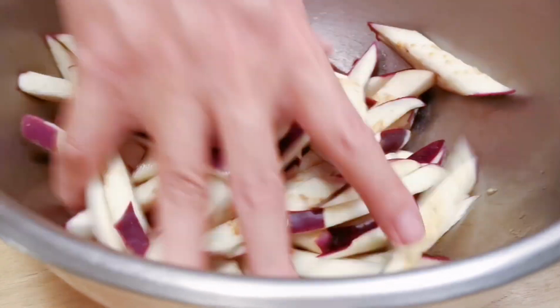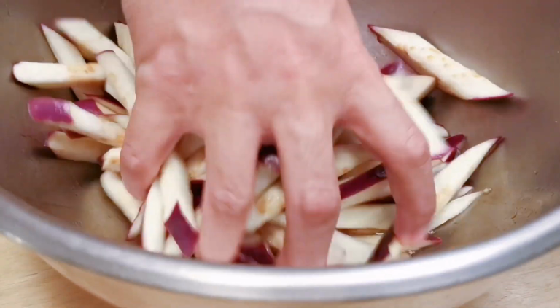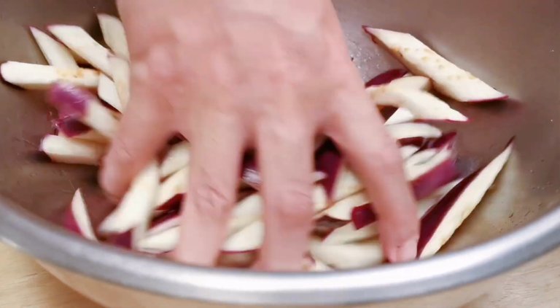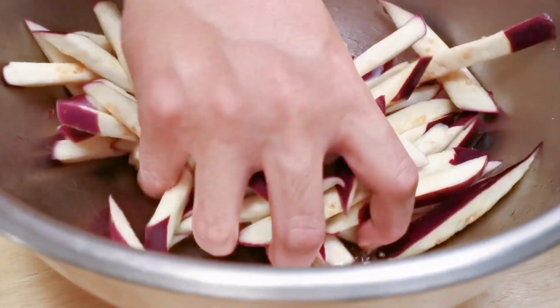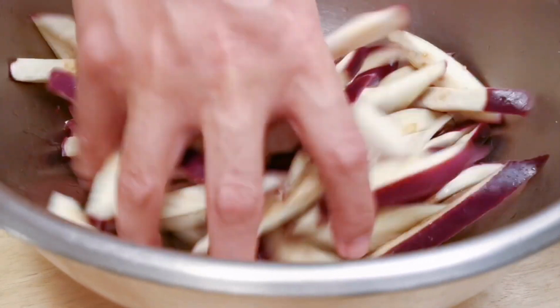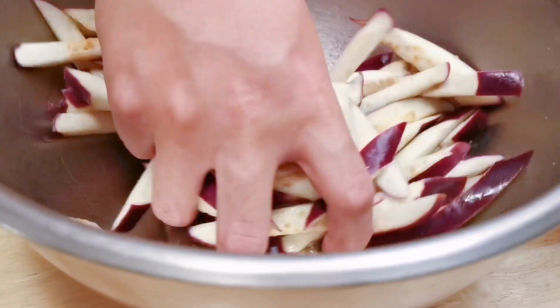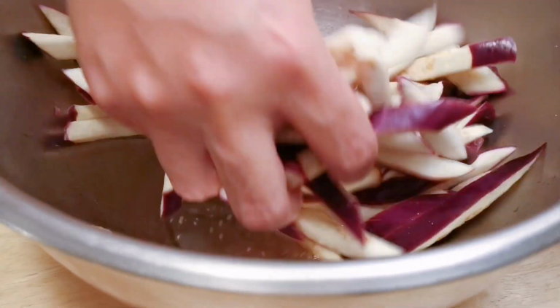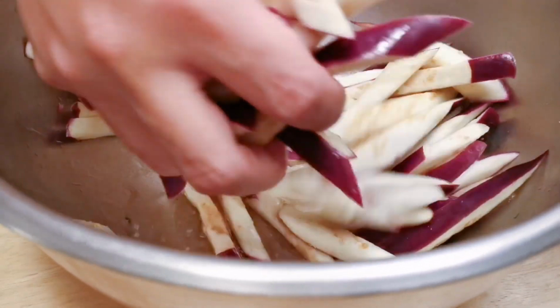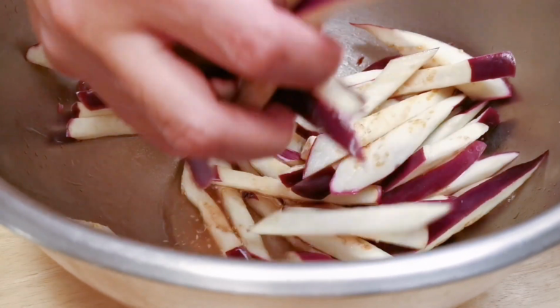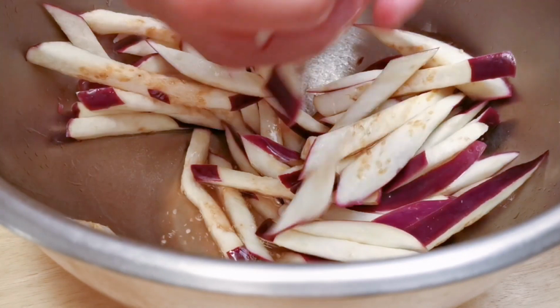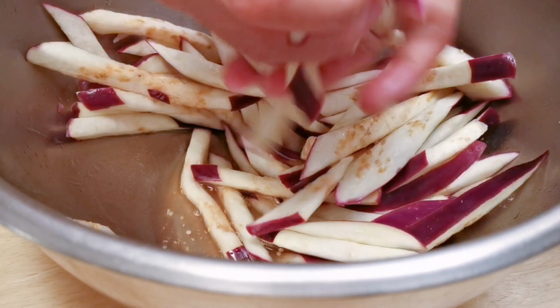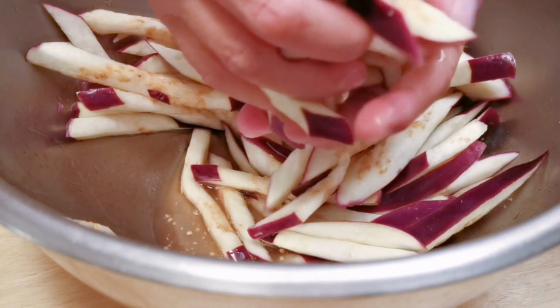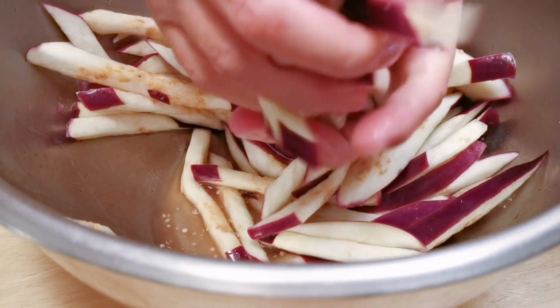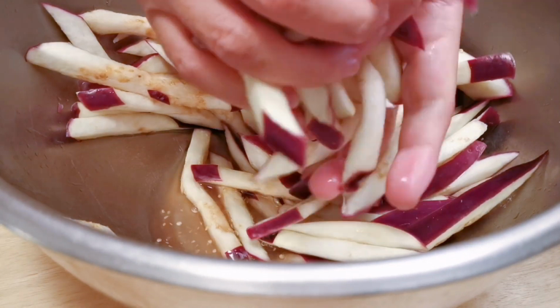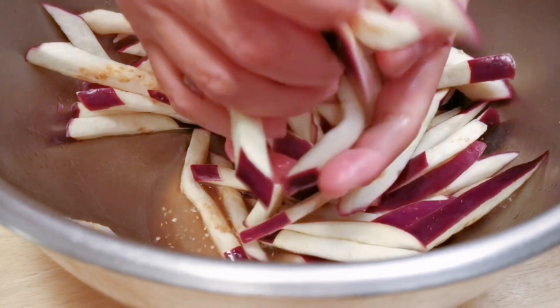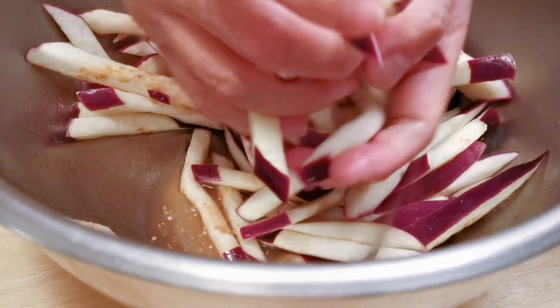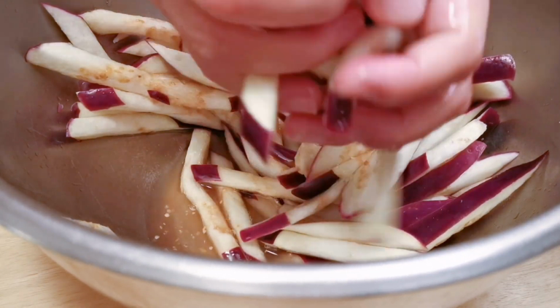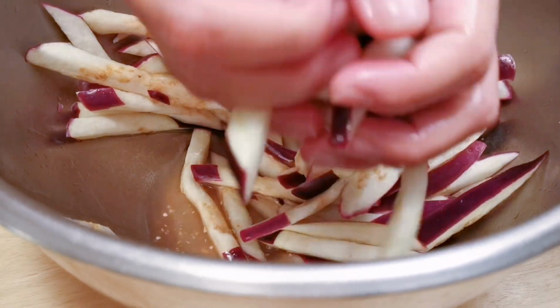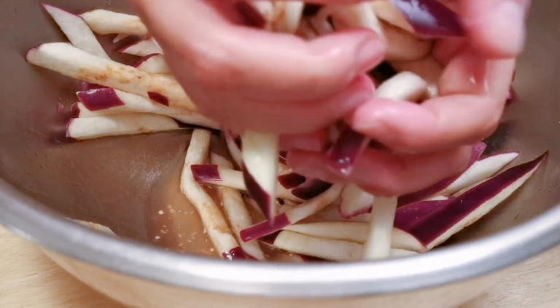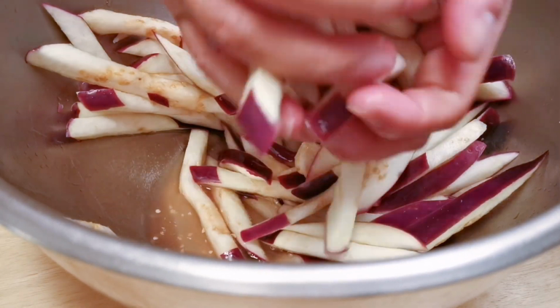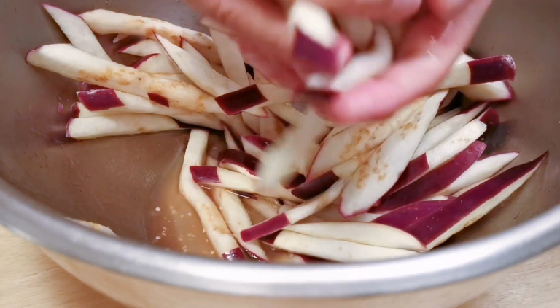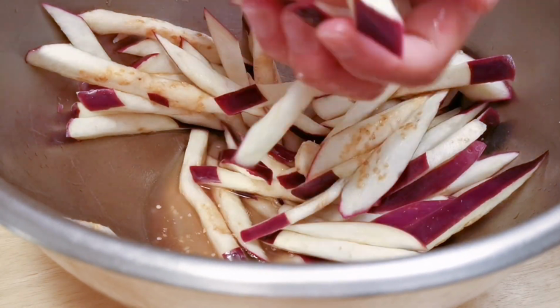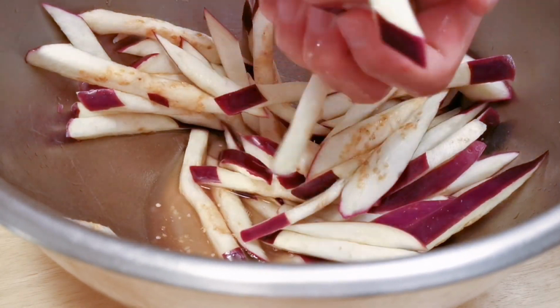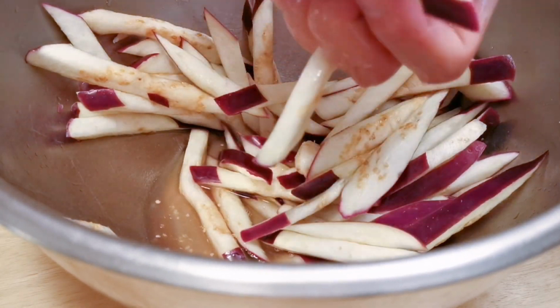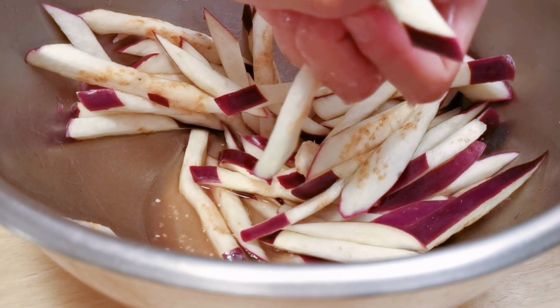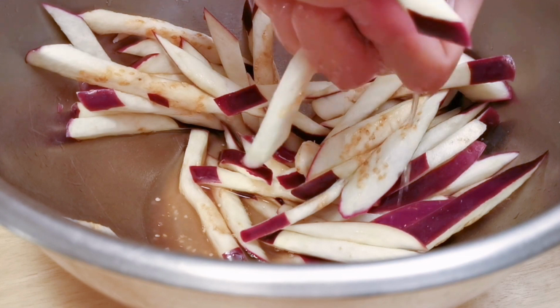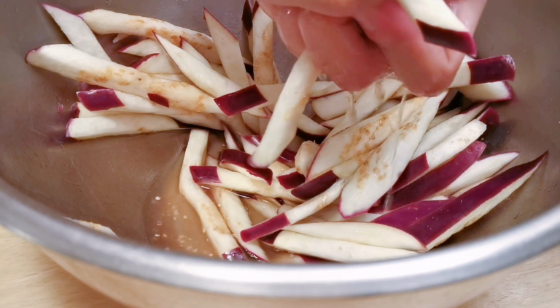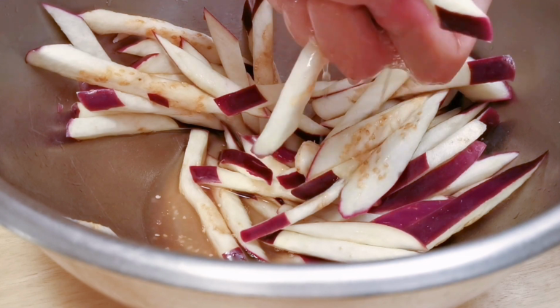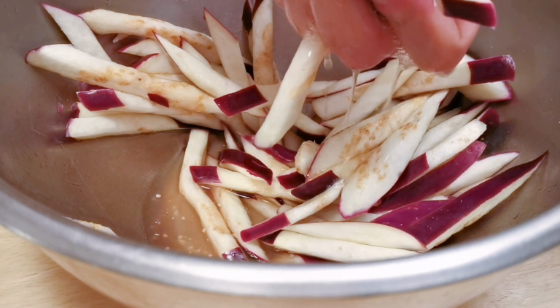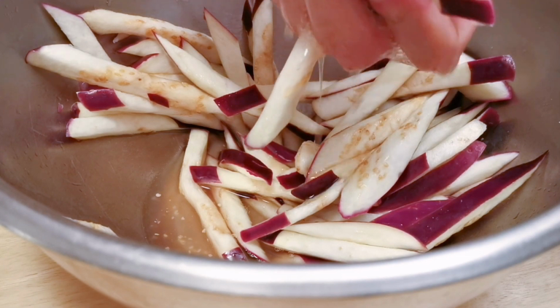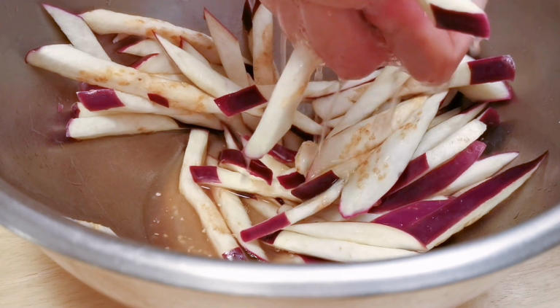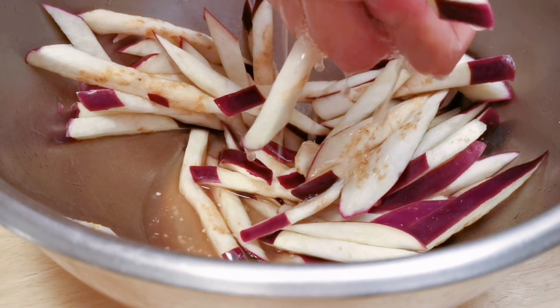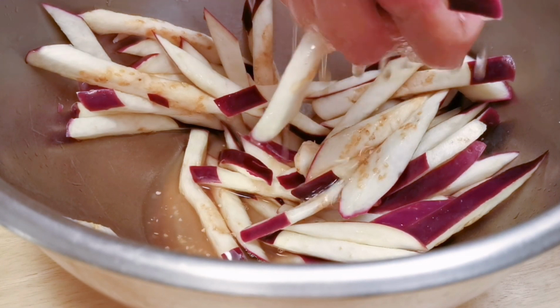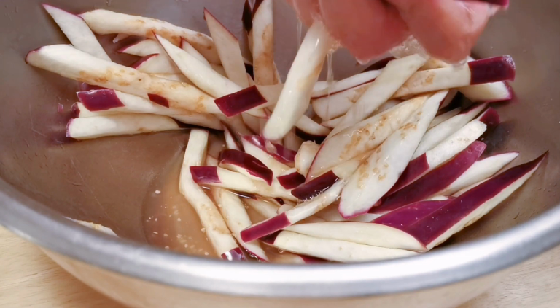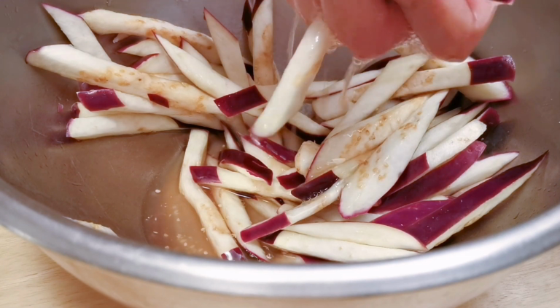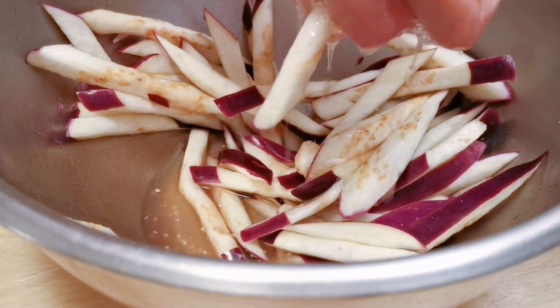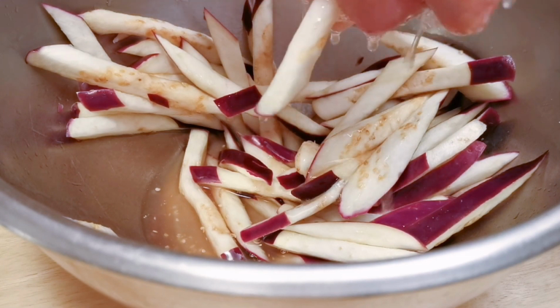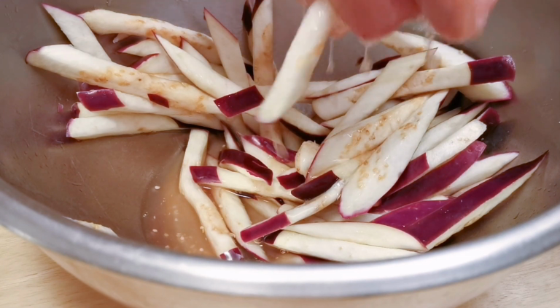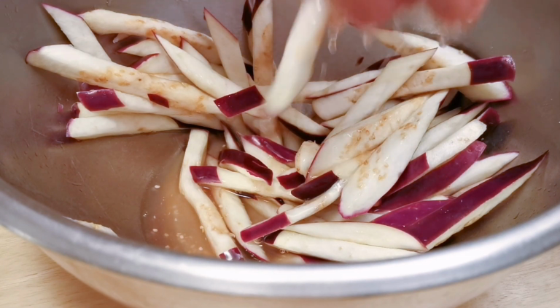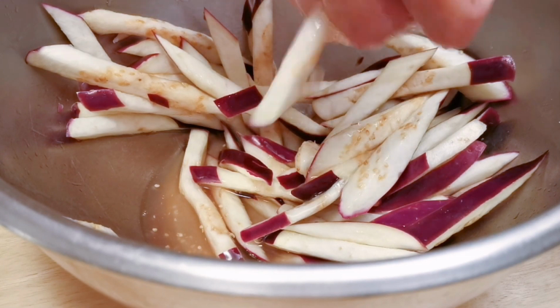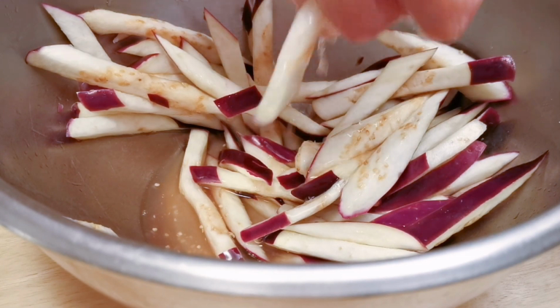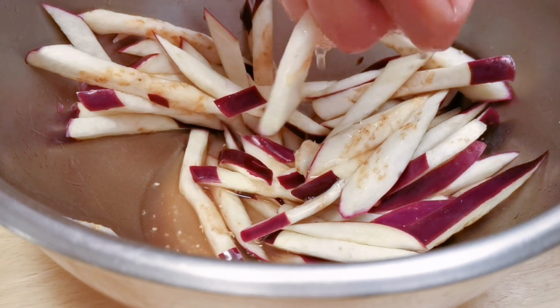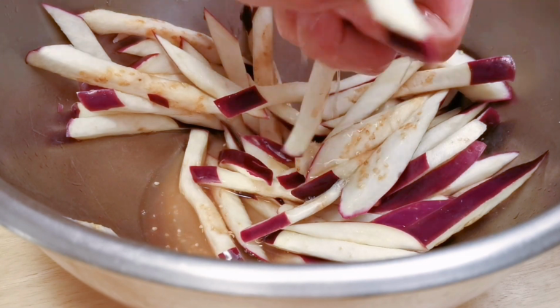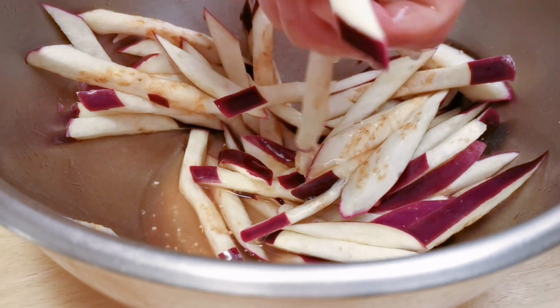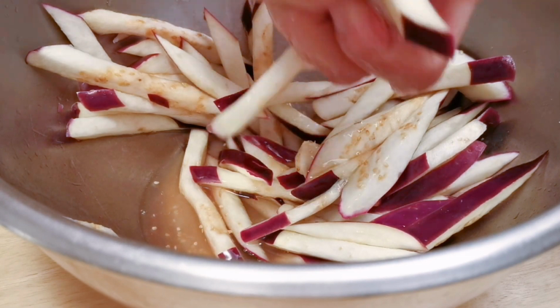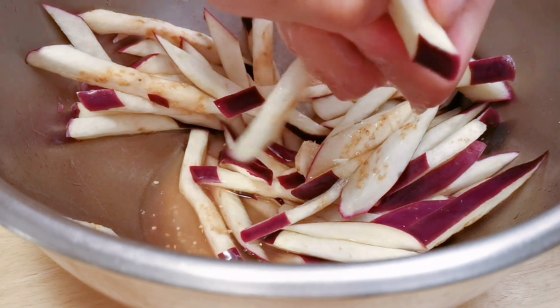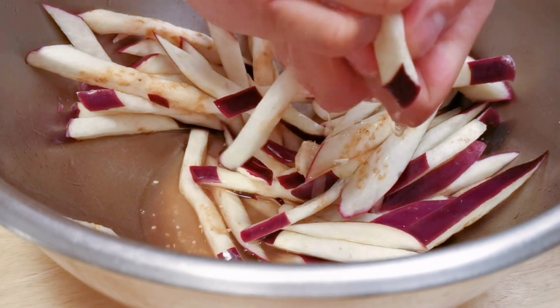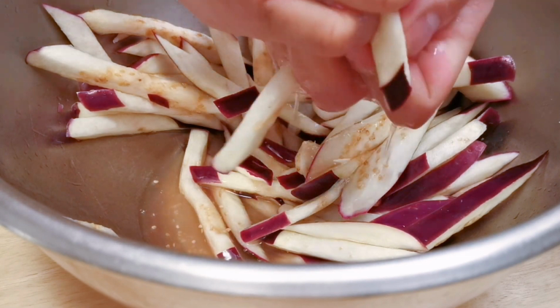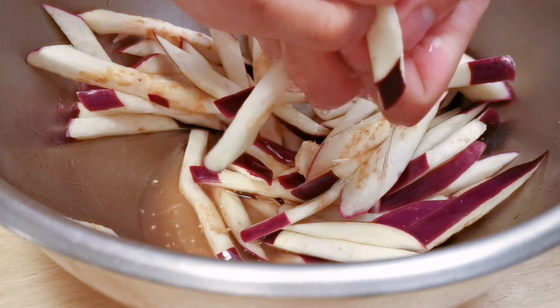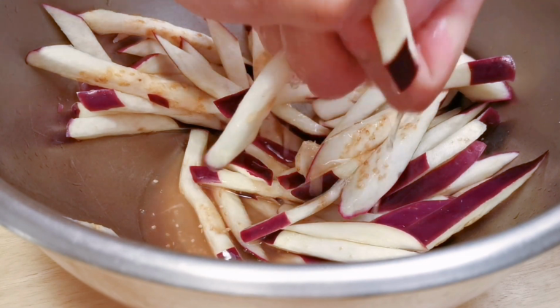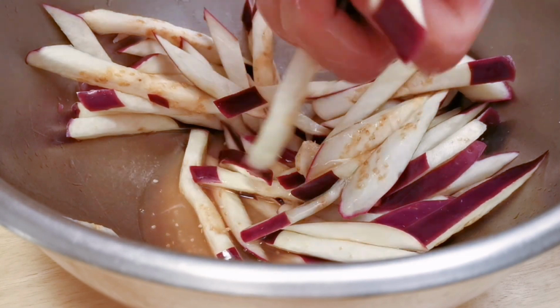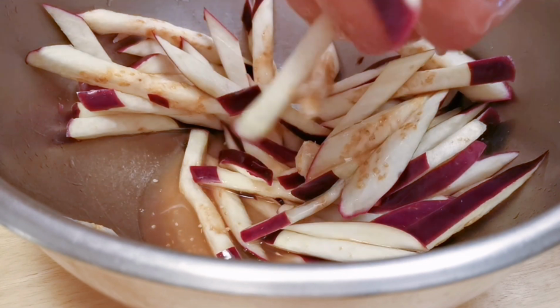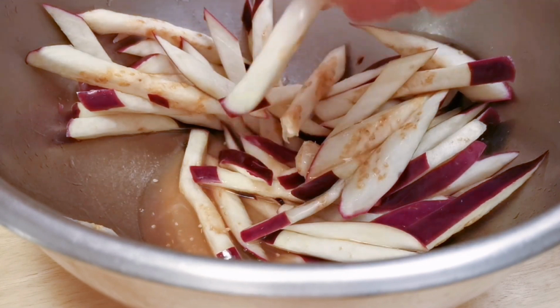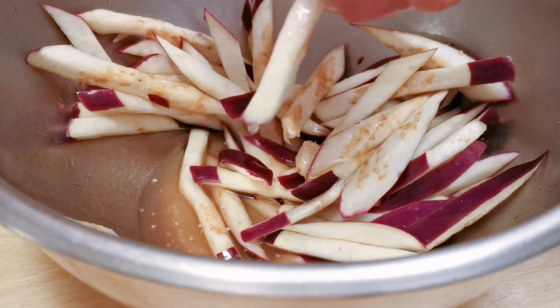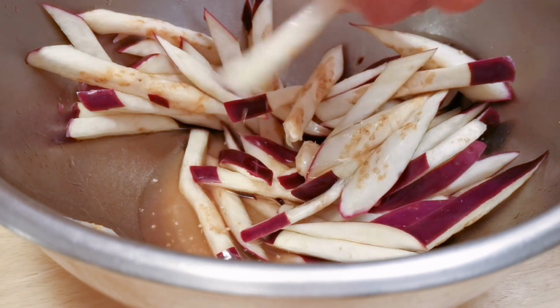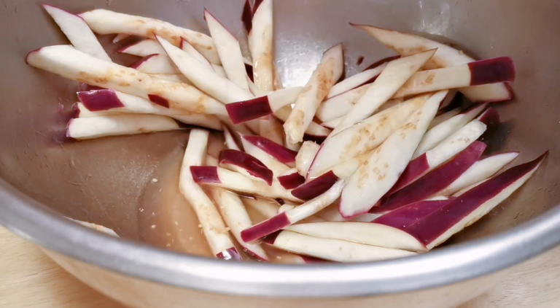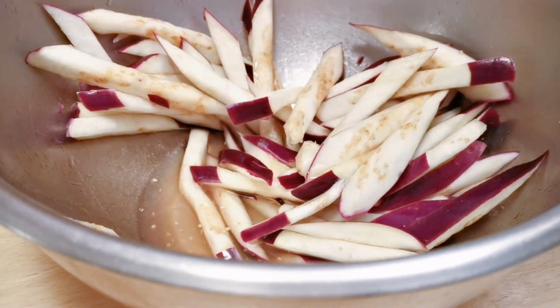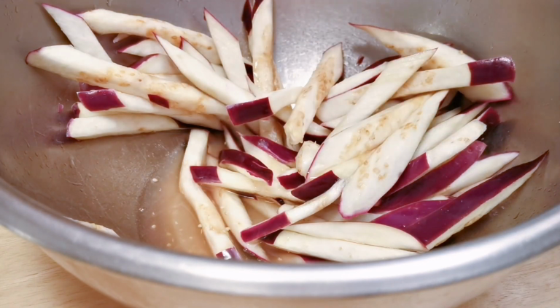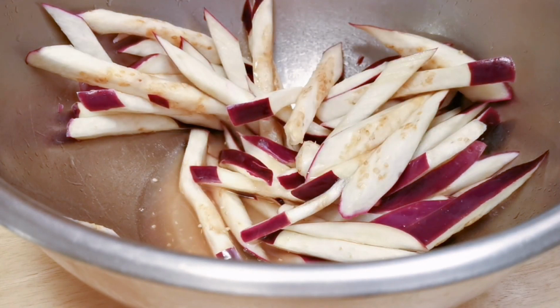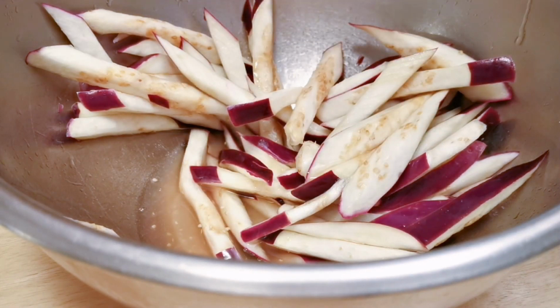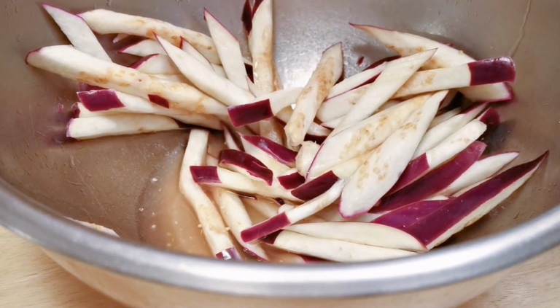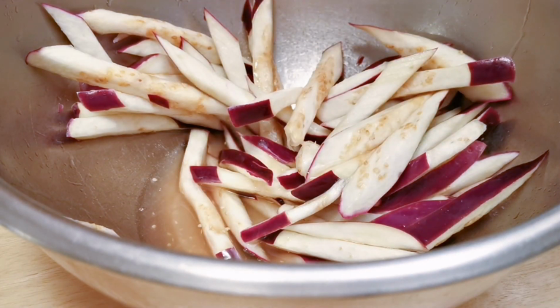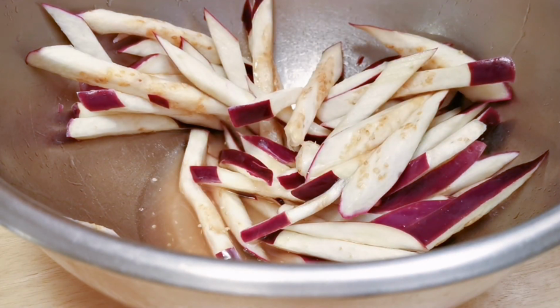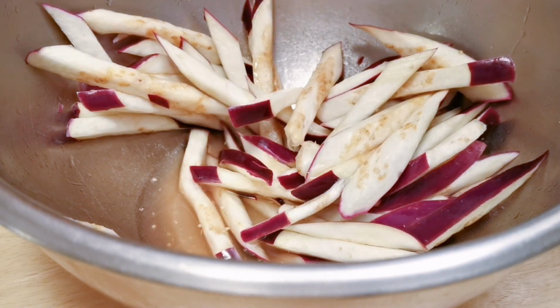After 10 minutes, I need to squish out as much water as I can from the eggplants before stir-frying.